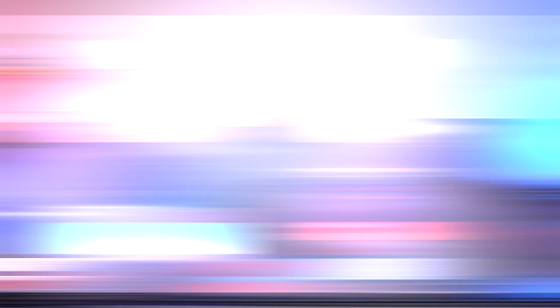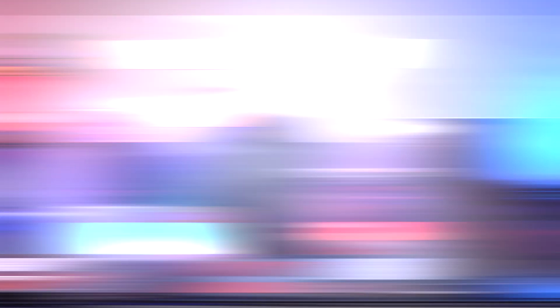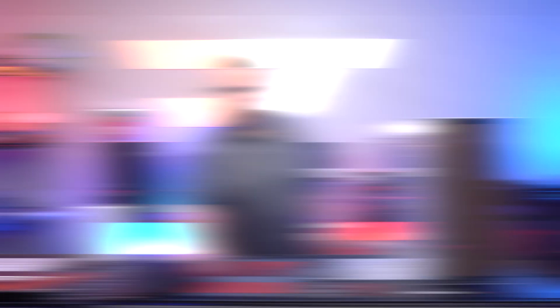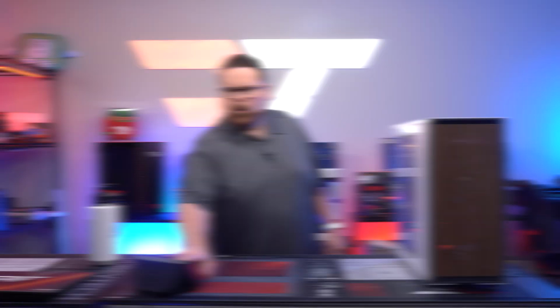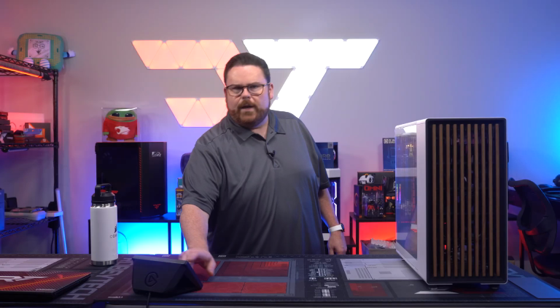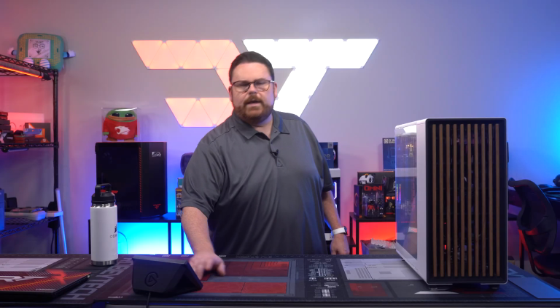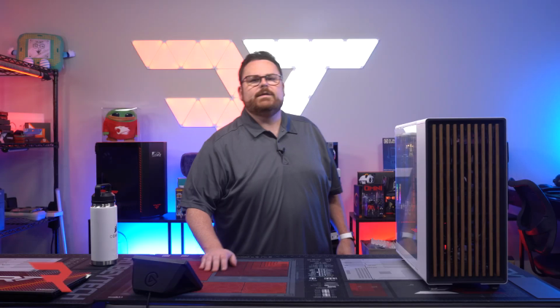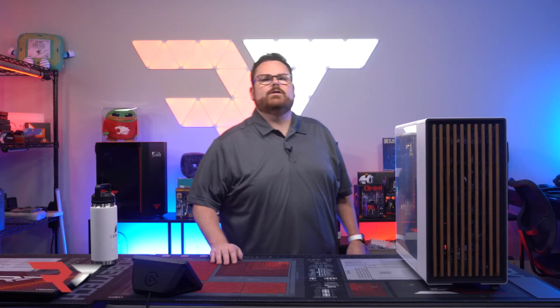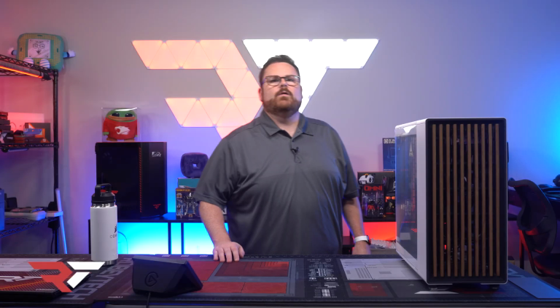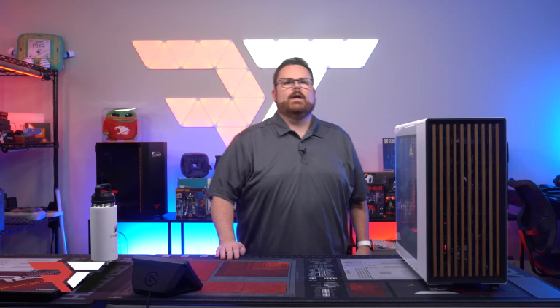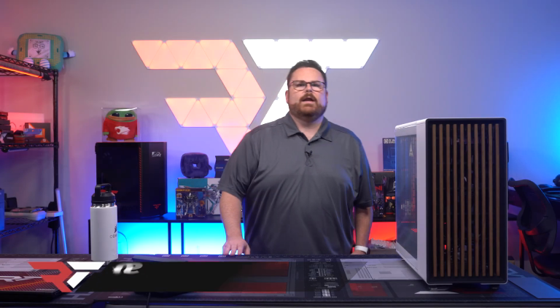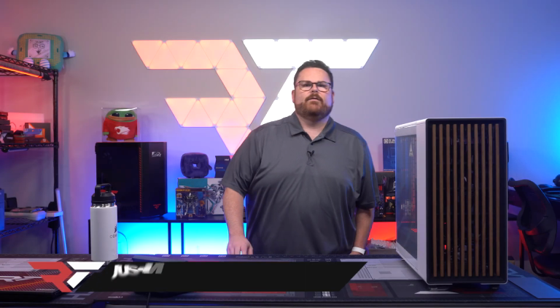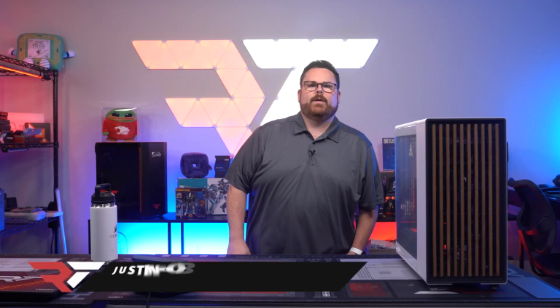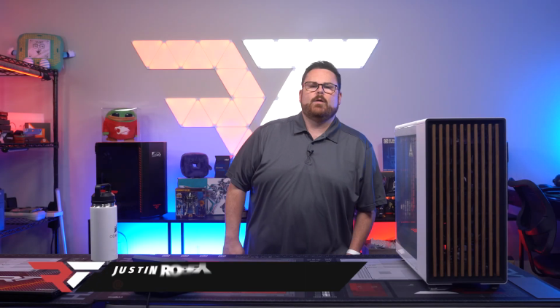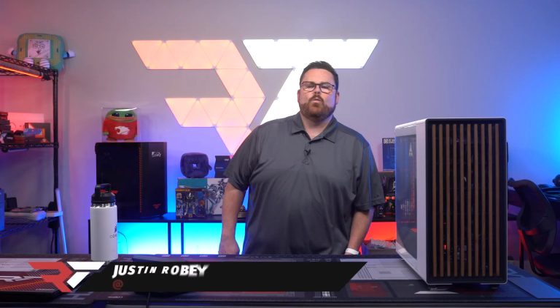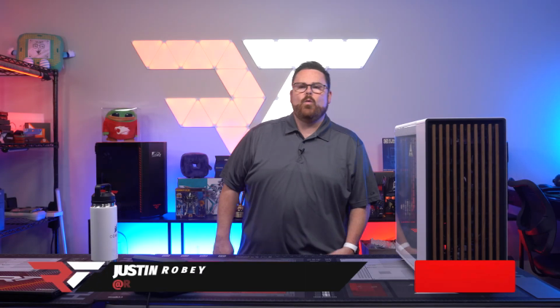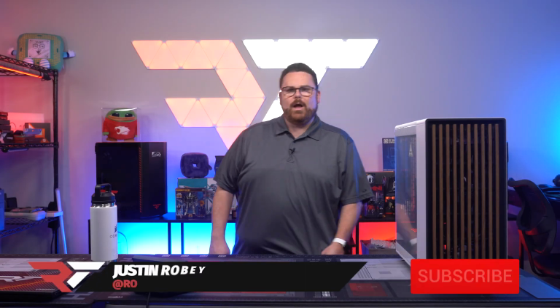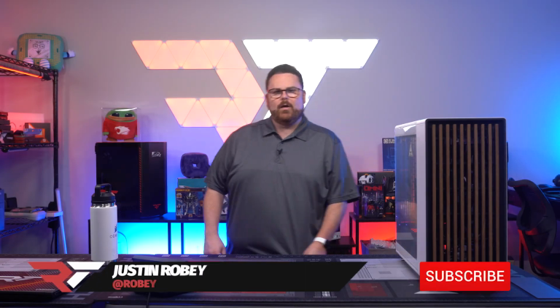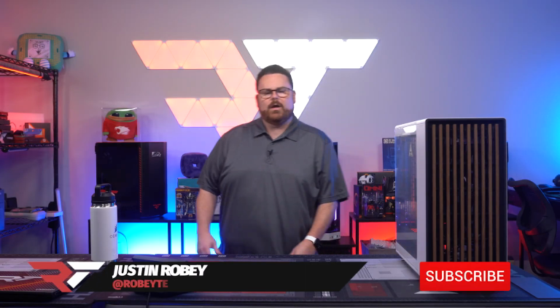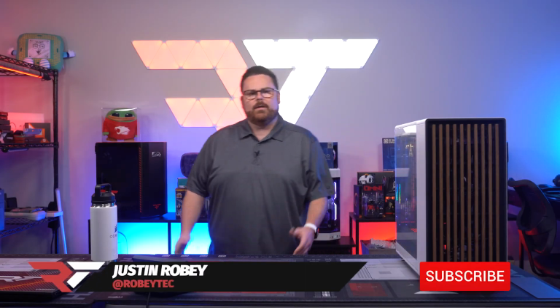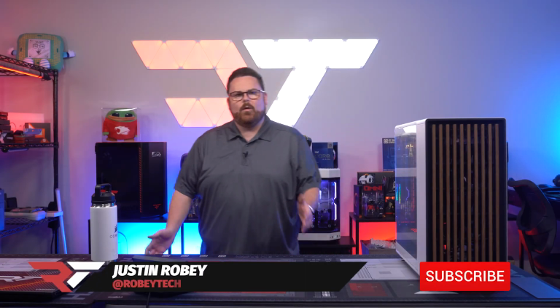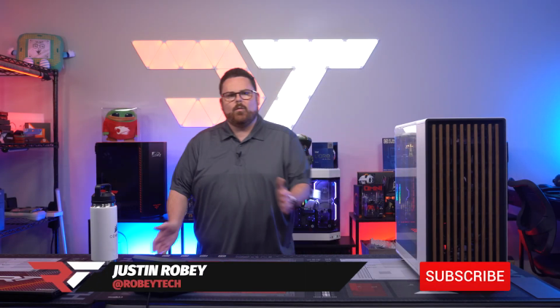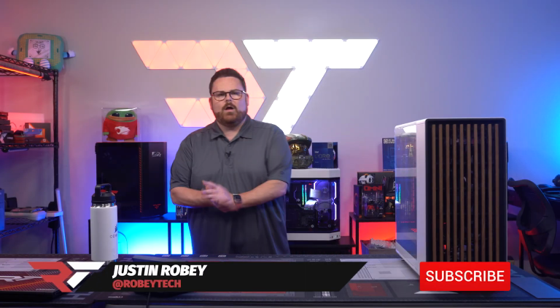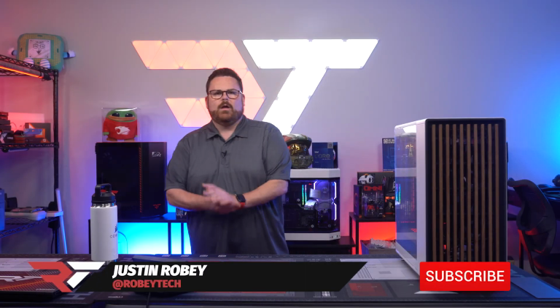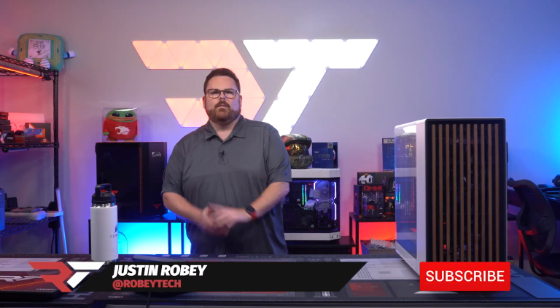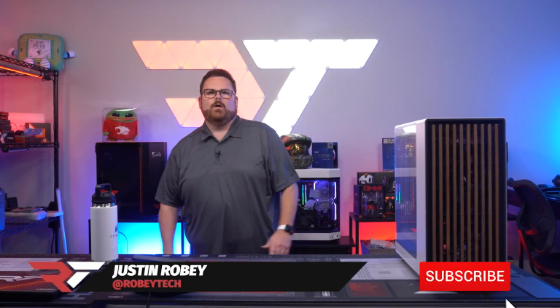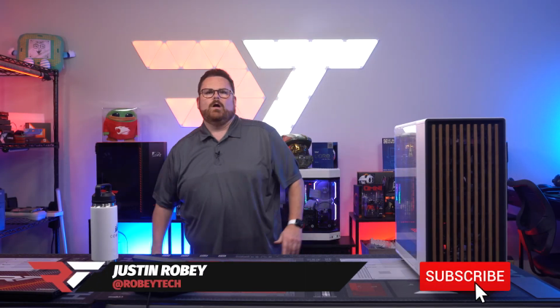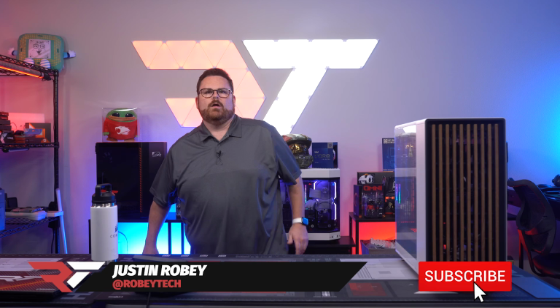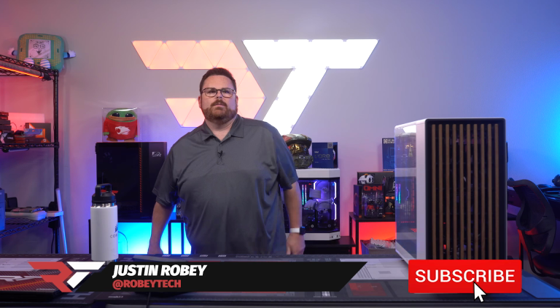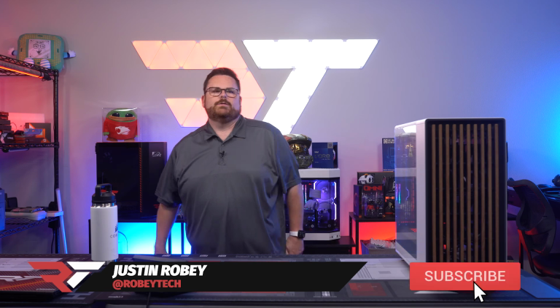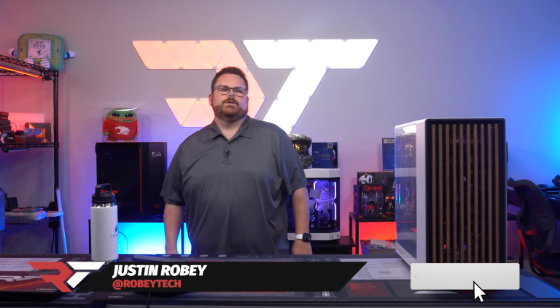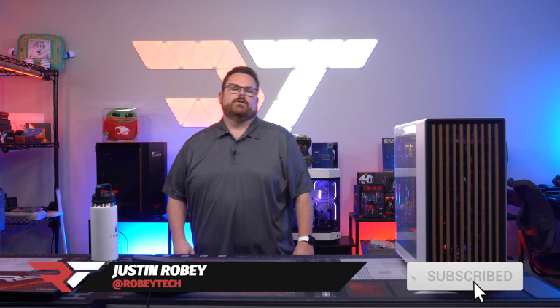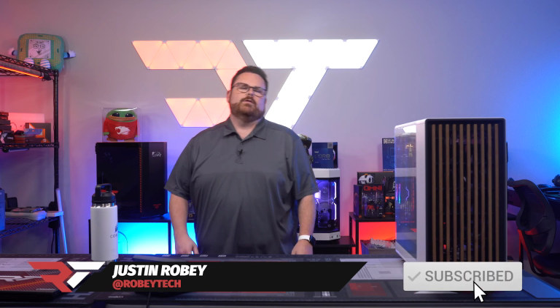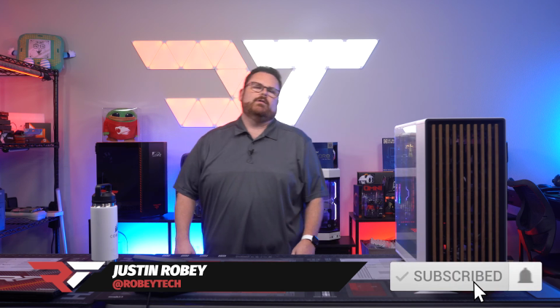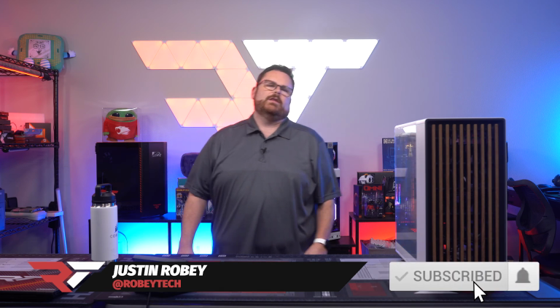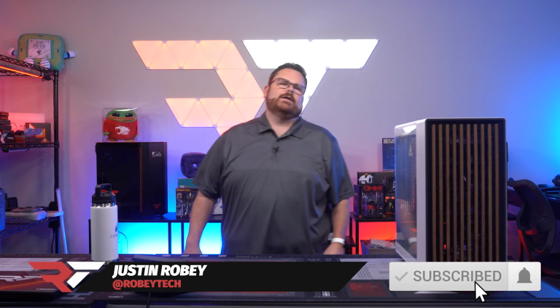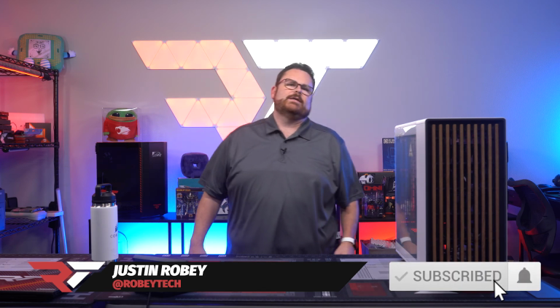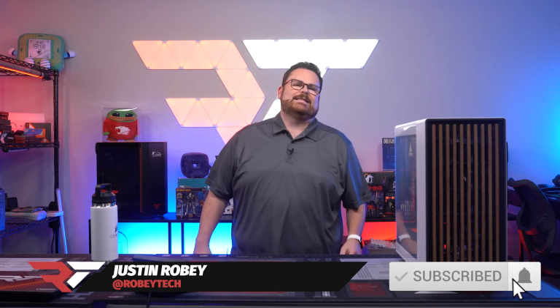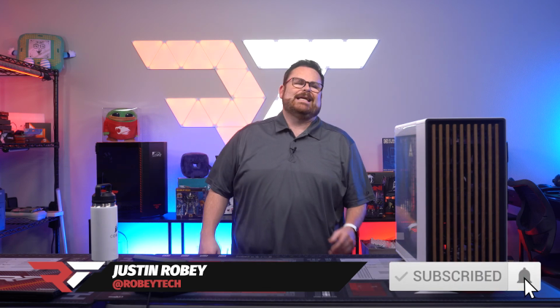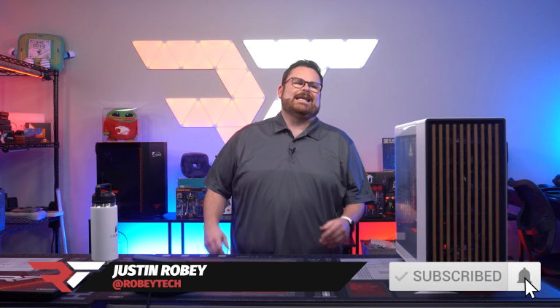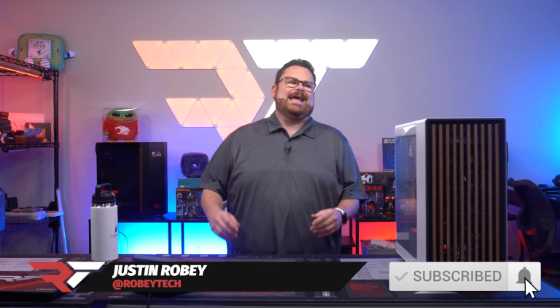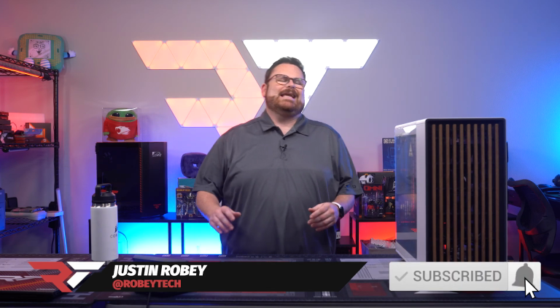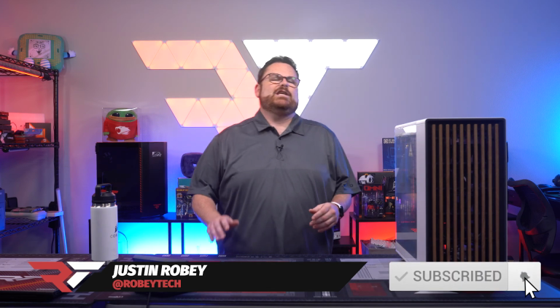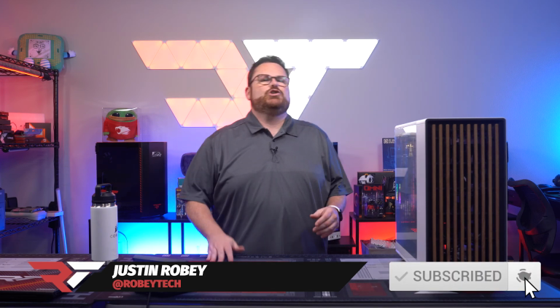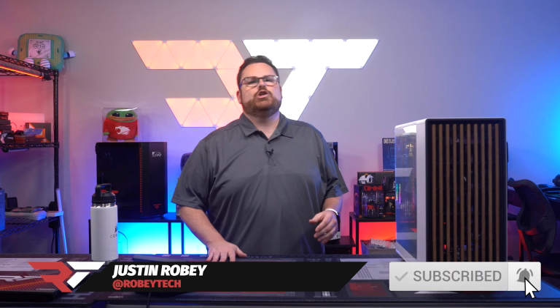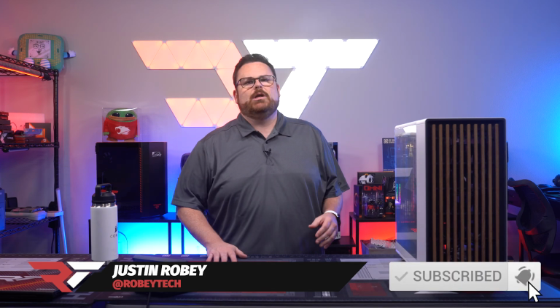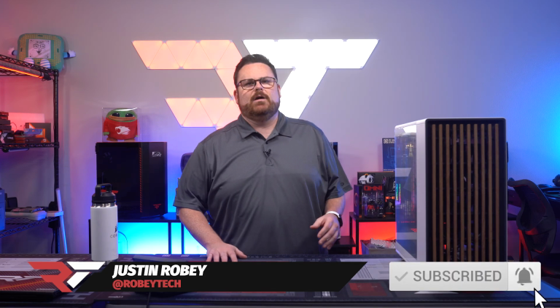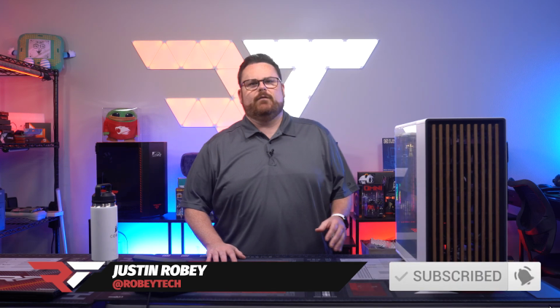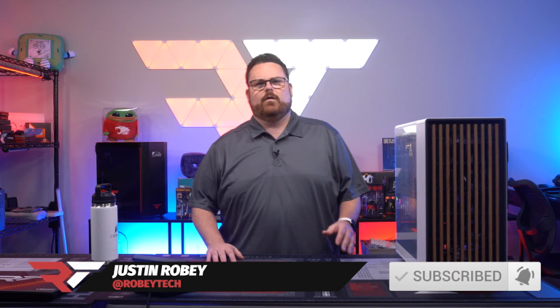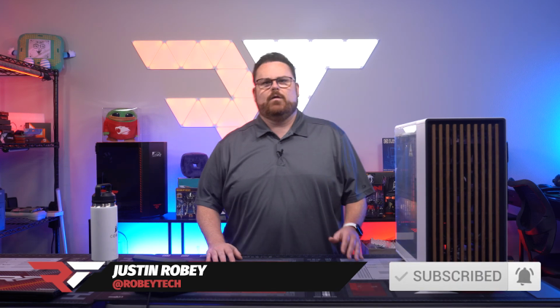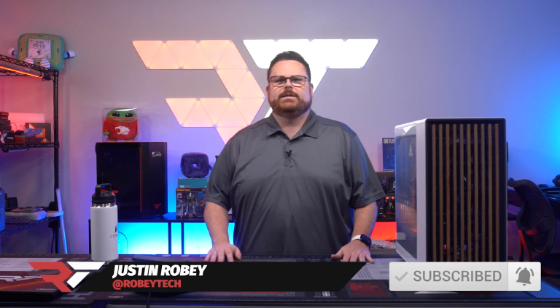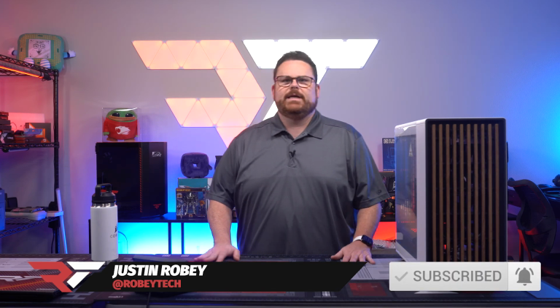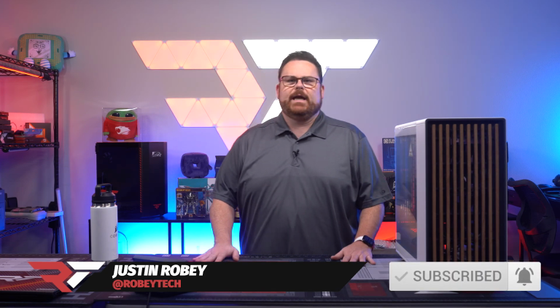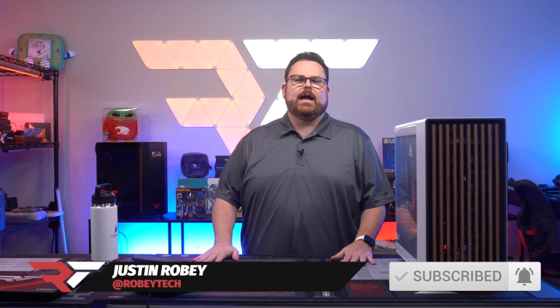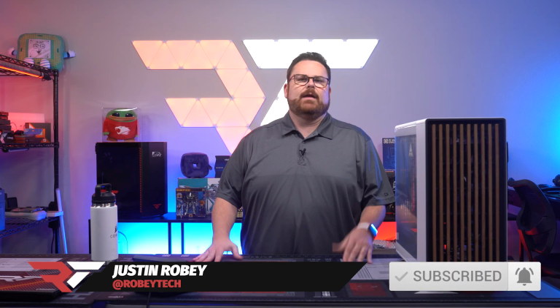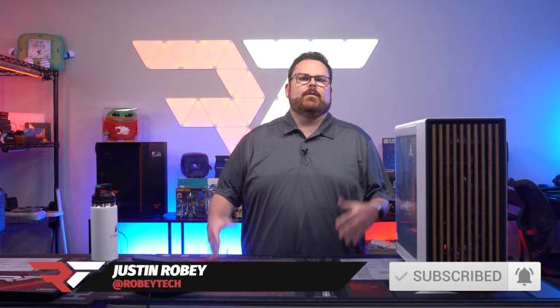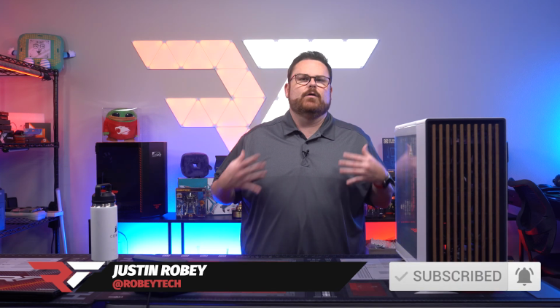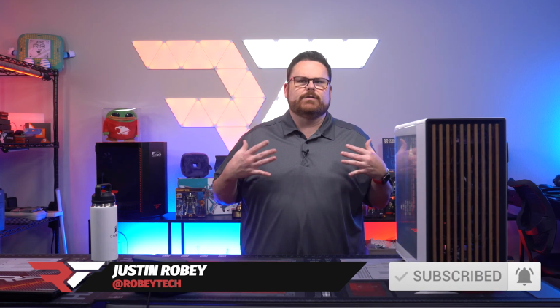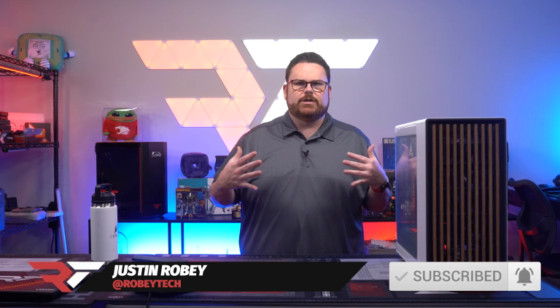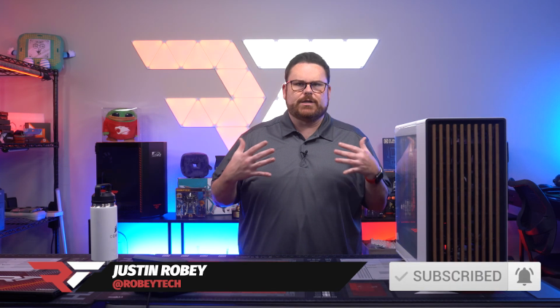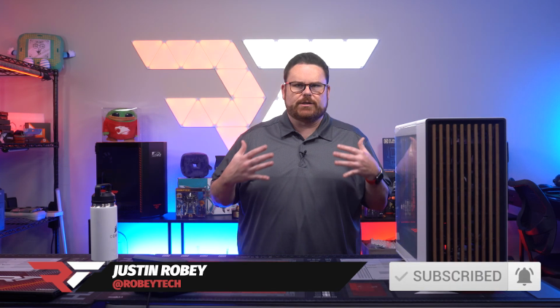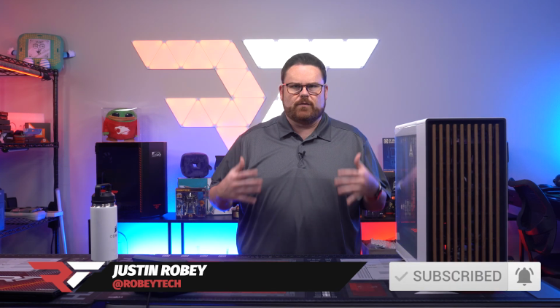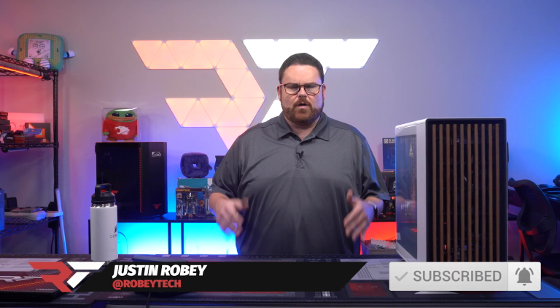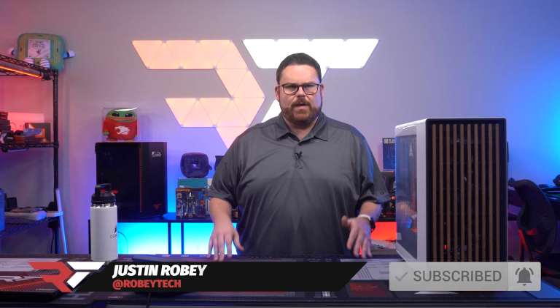What is going on, everybody? Welcome, welcome, welcome to the Sunday edition of Robitech. I am your host, Justin Roby.